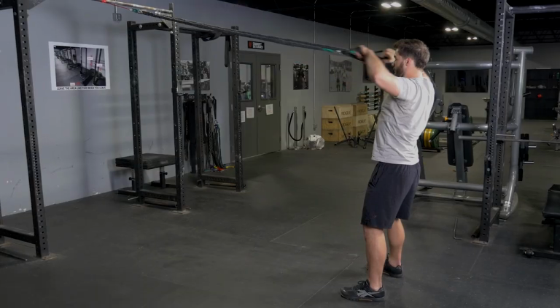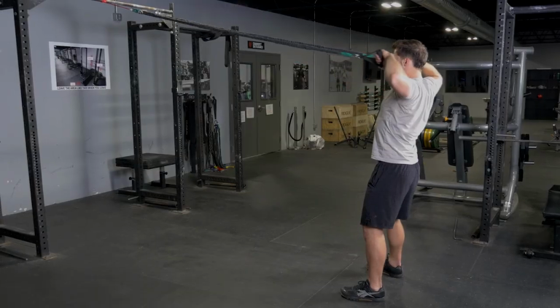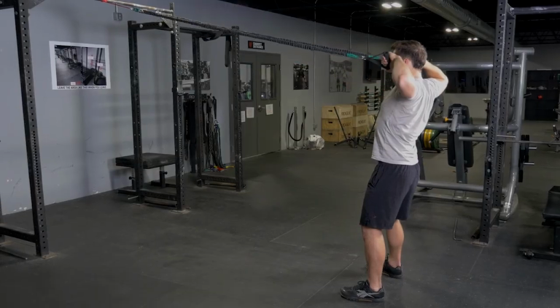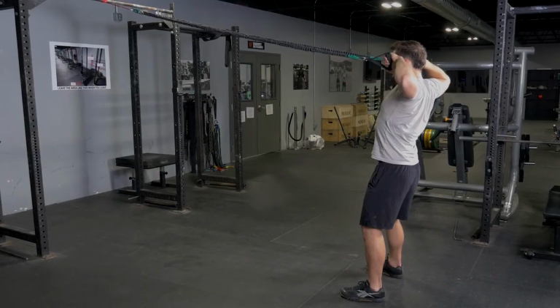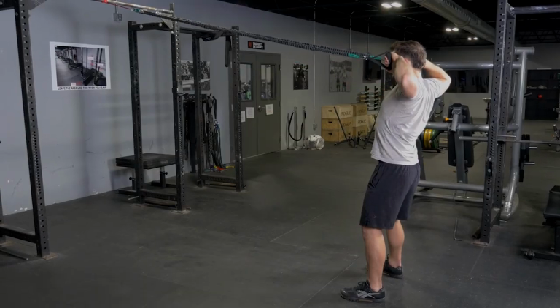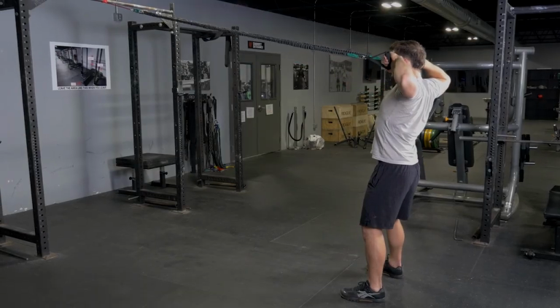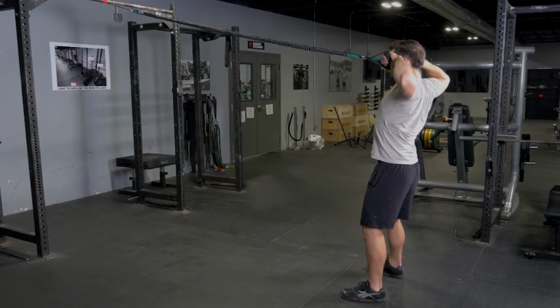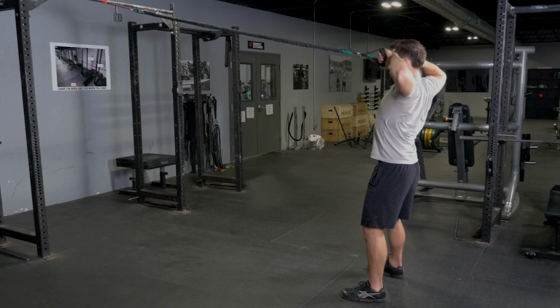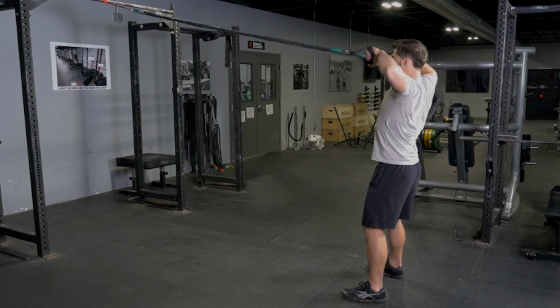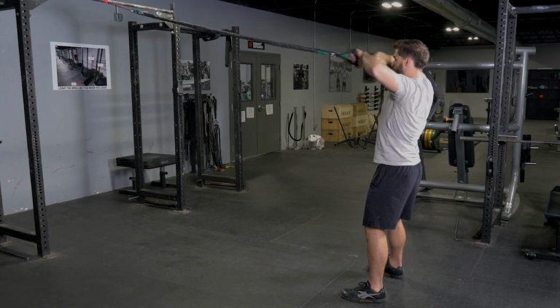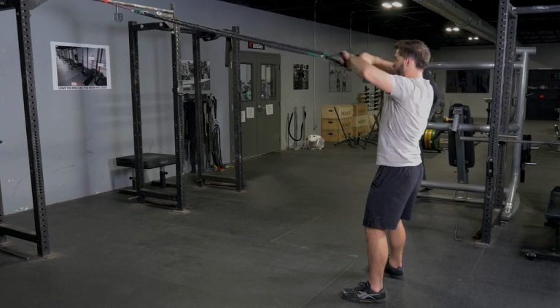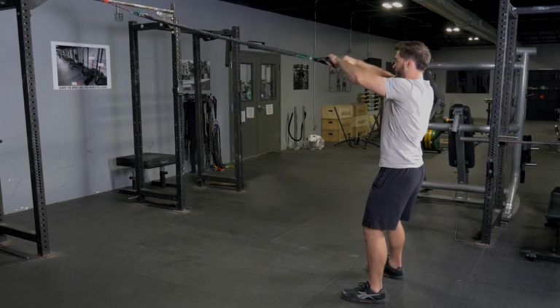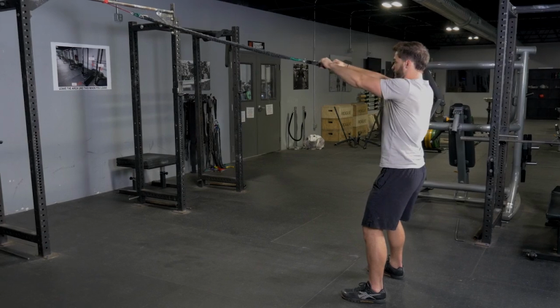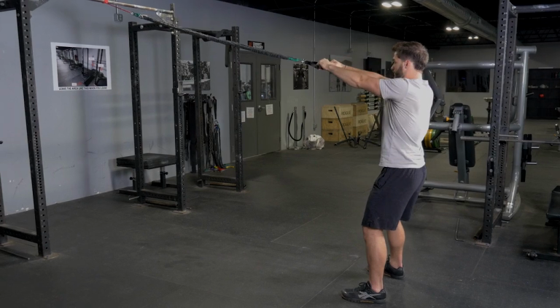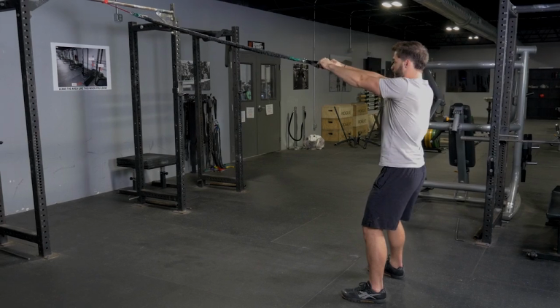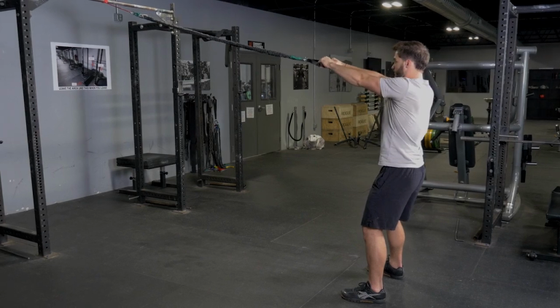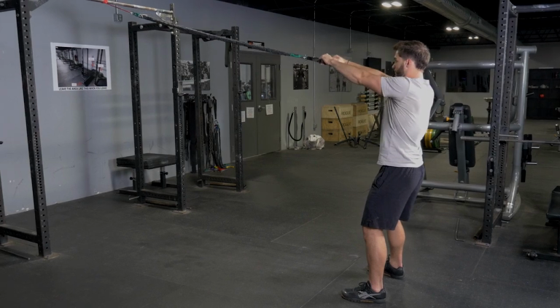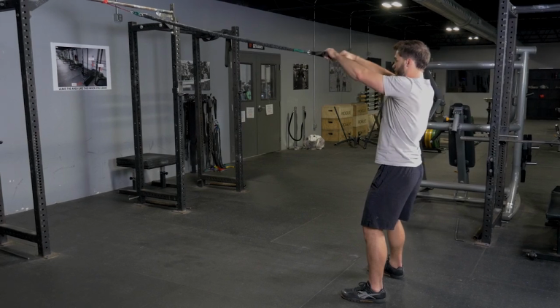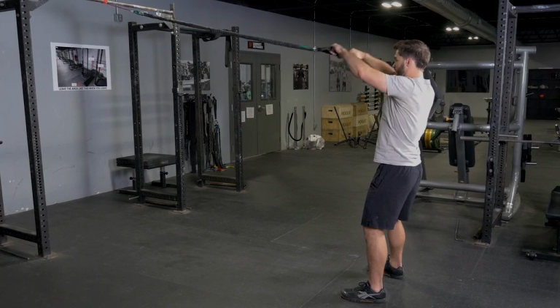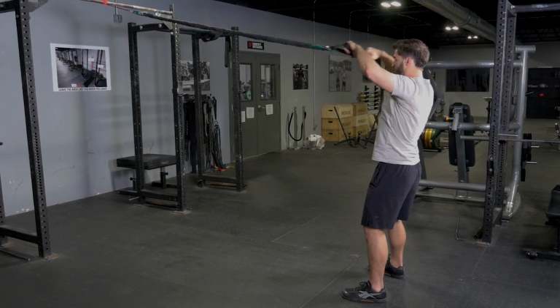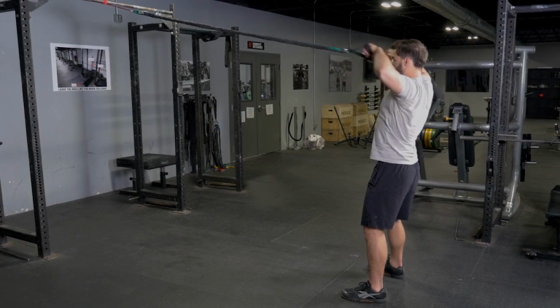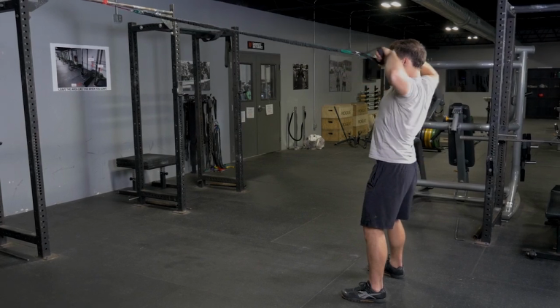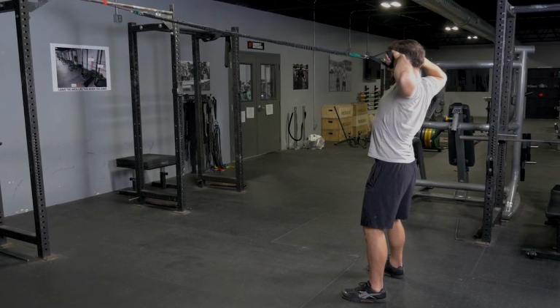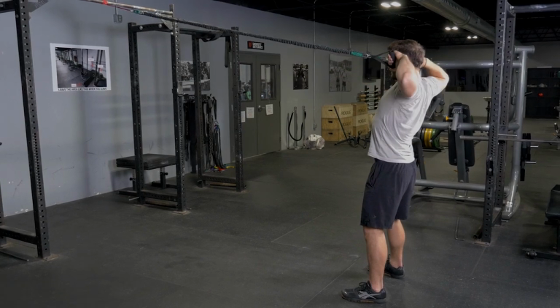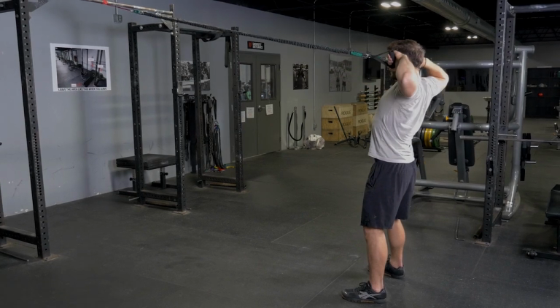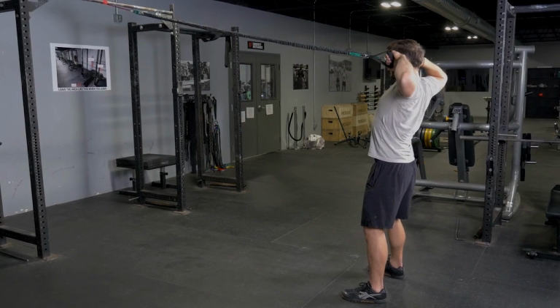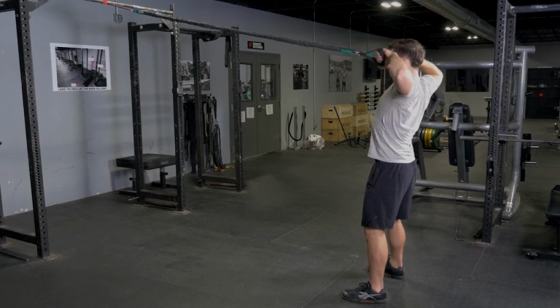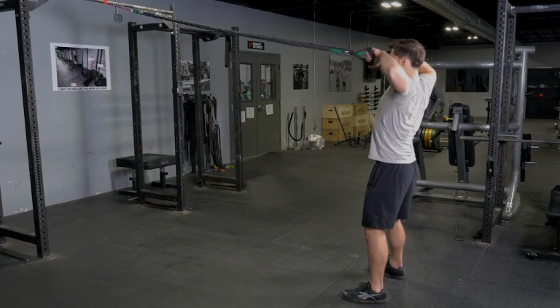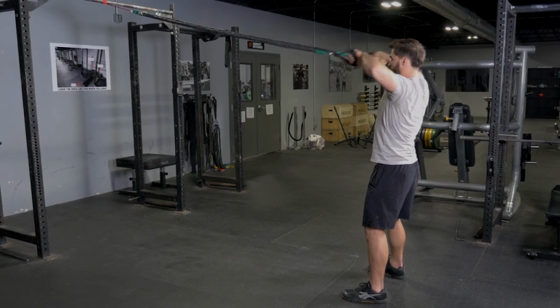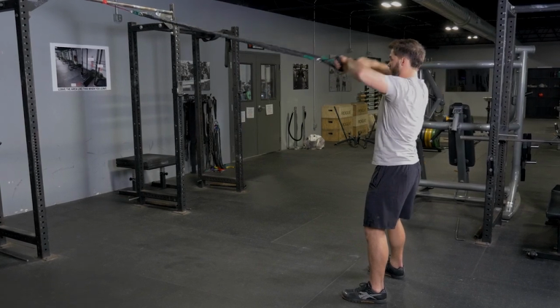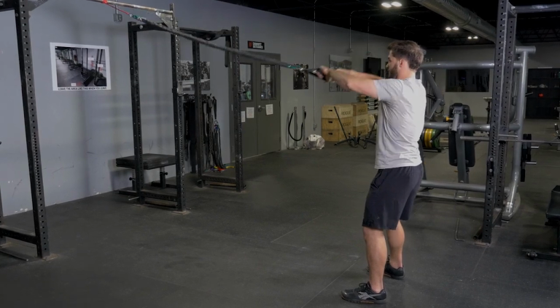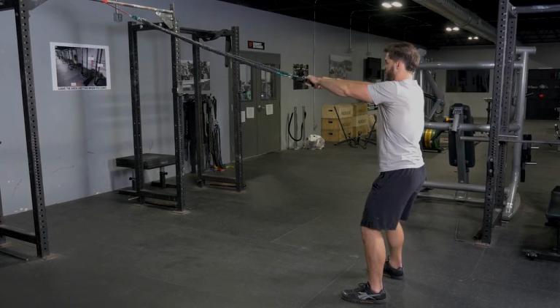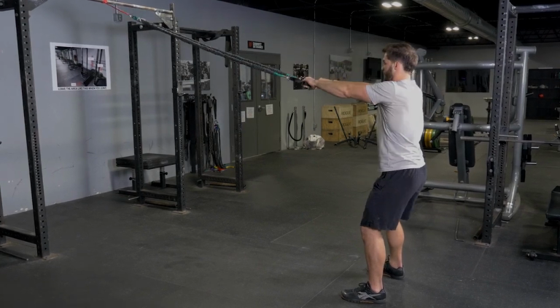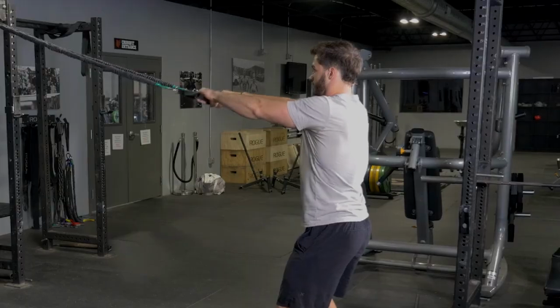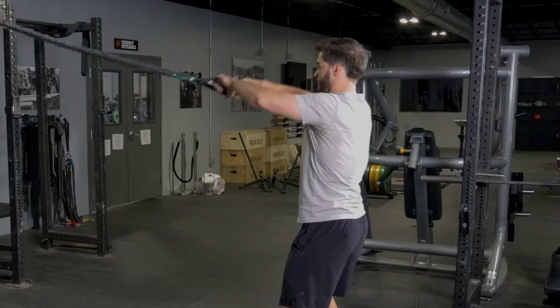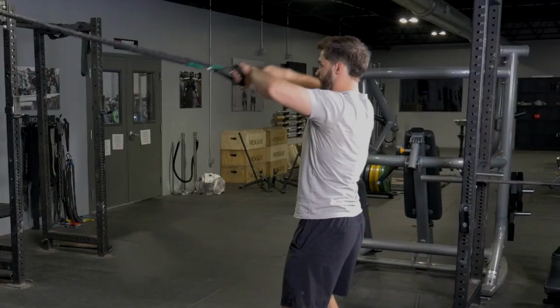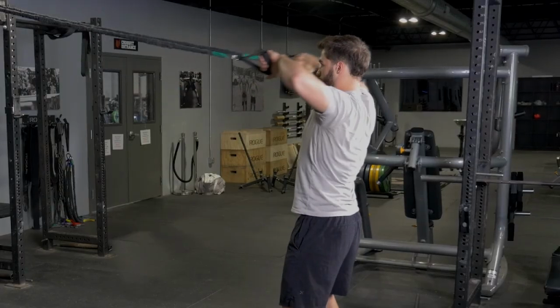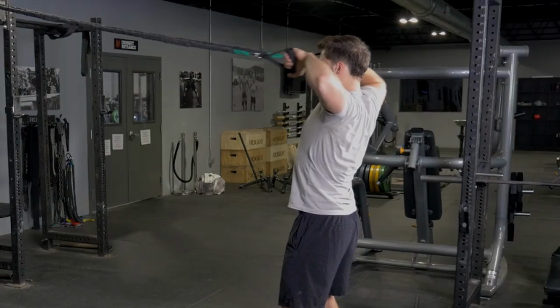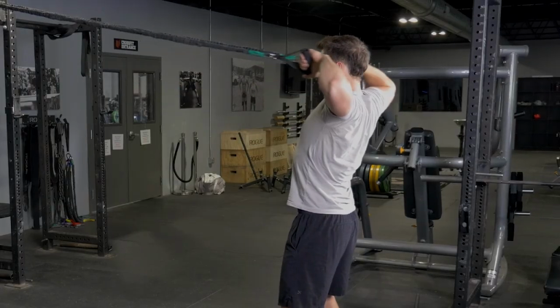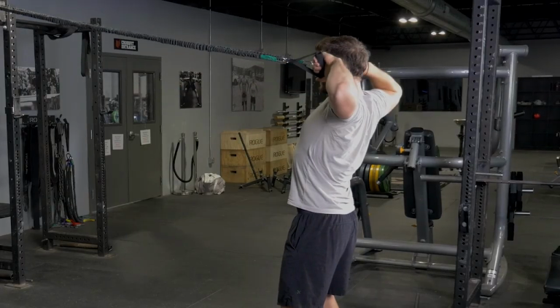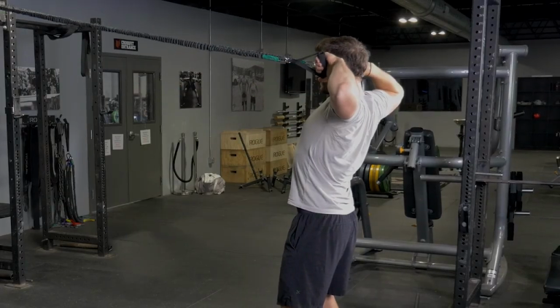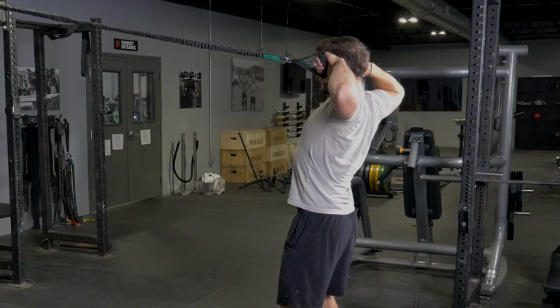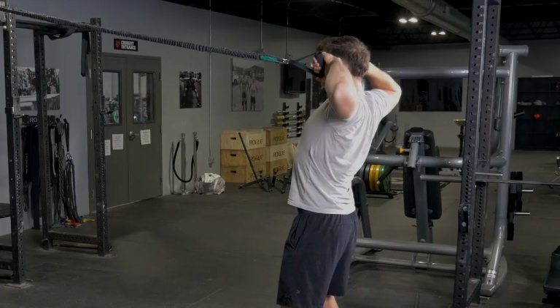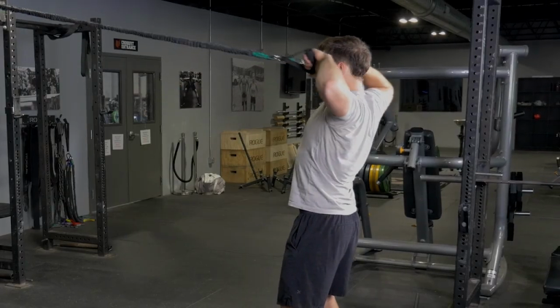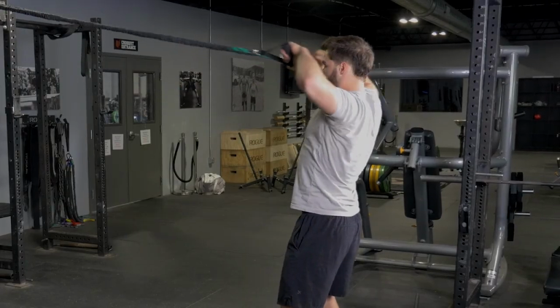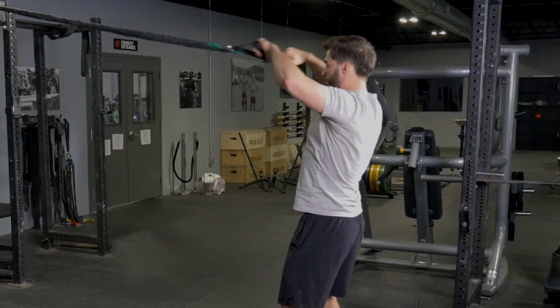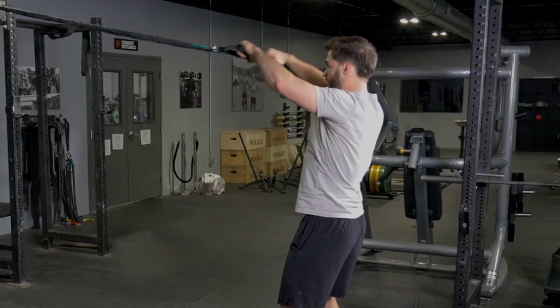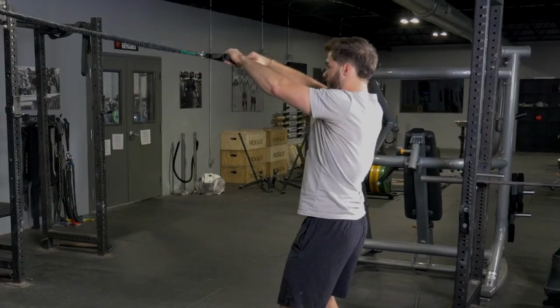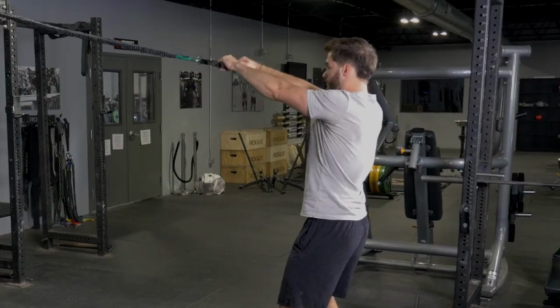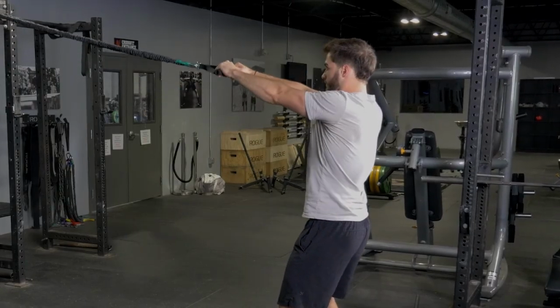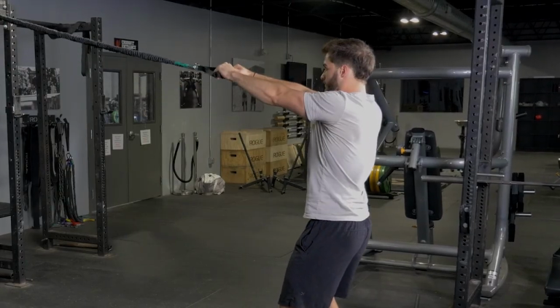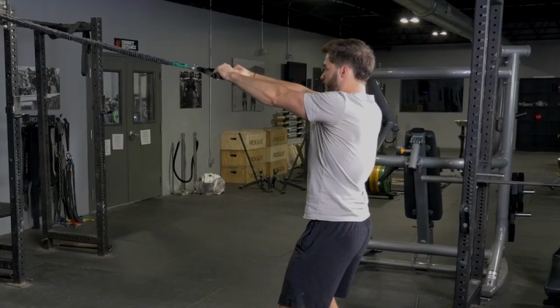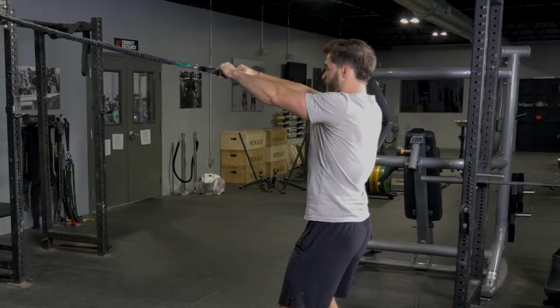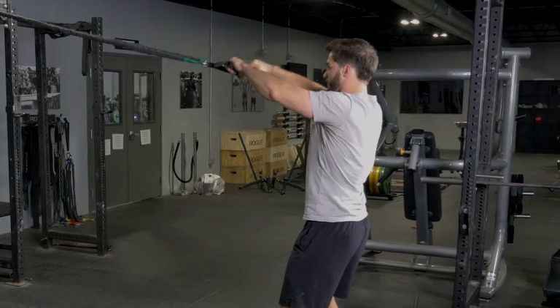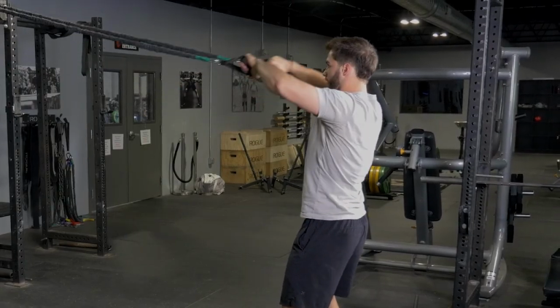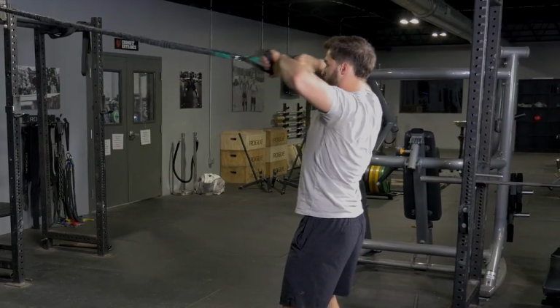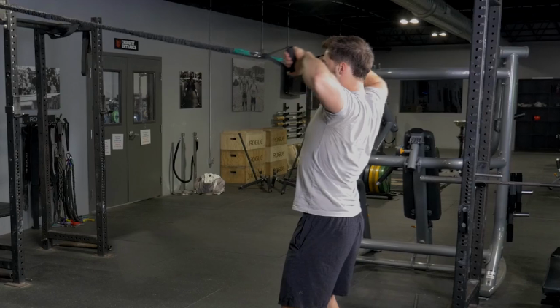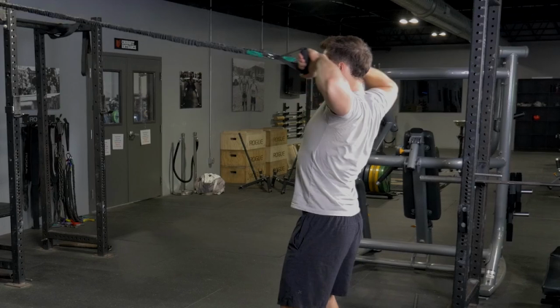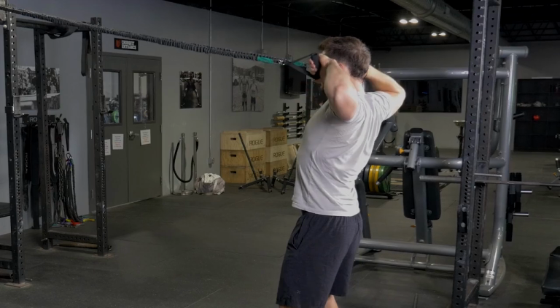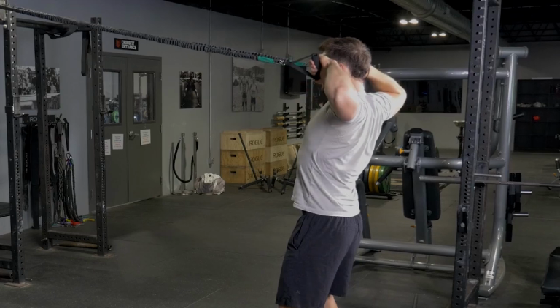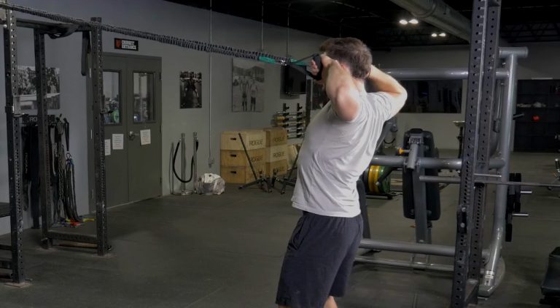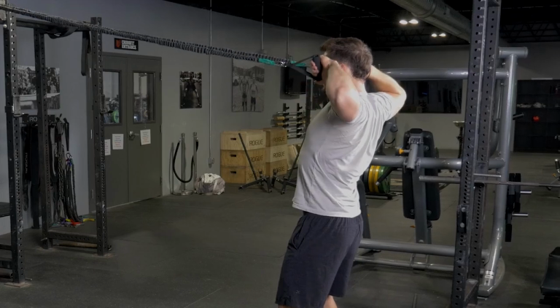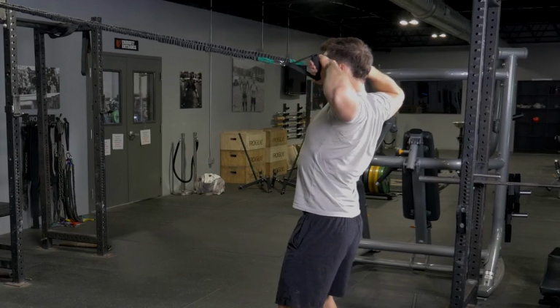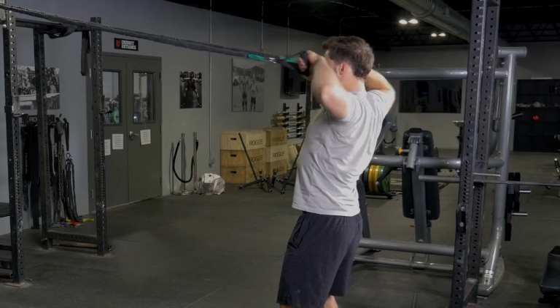Attach the band system up high, grab the handles facing the anchor point of the bands, hands extended in front of you.